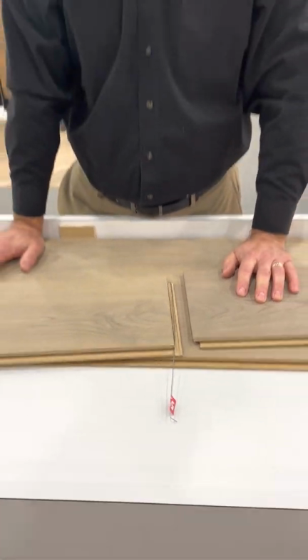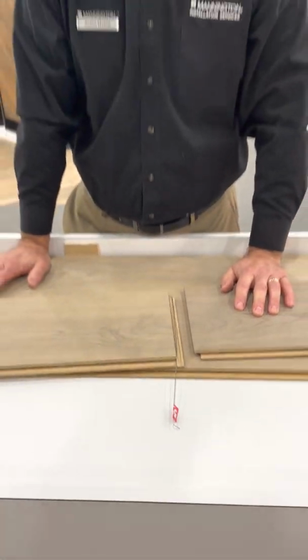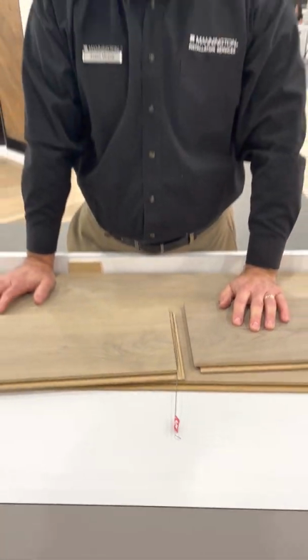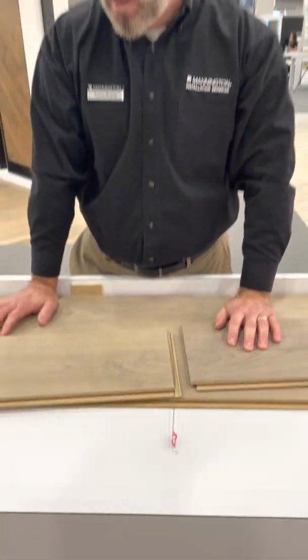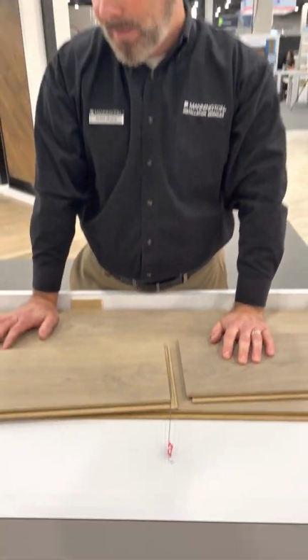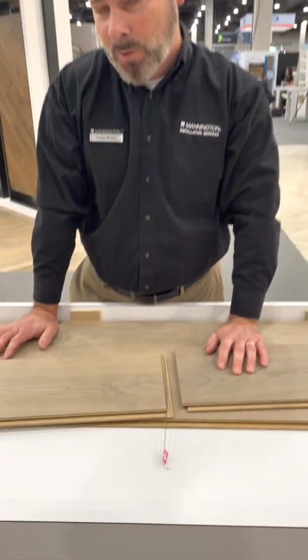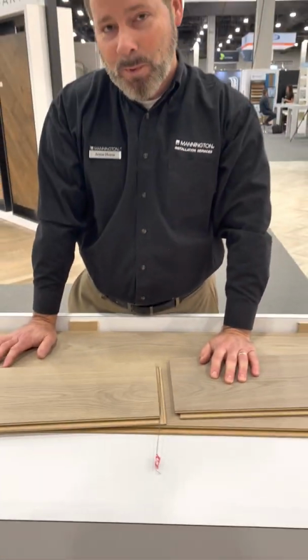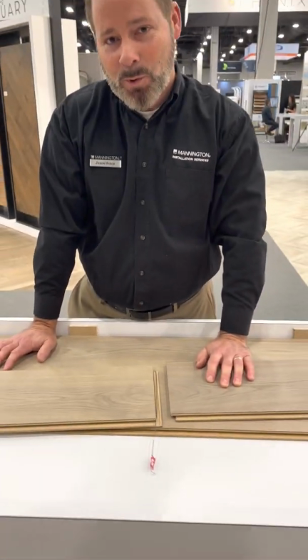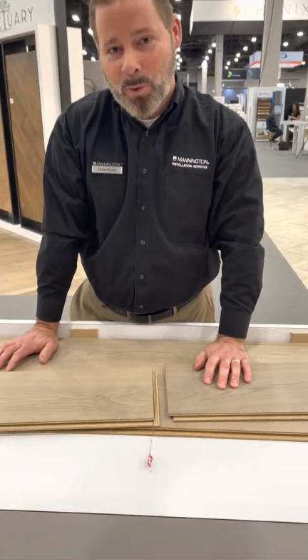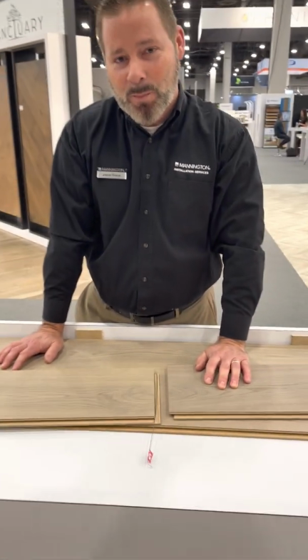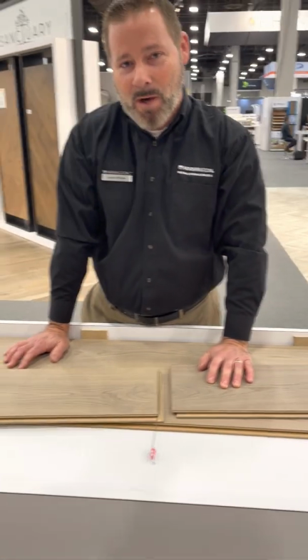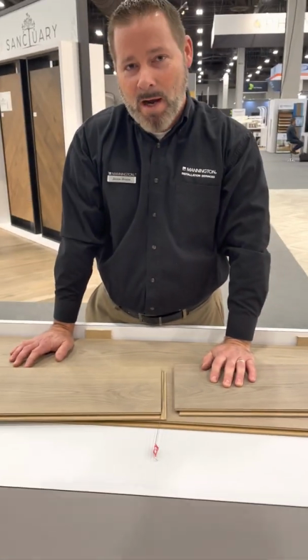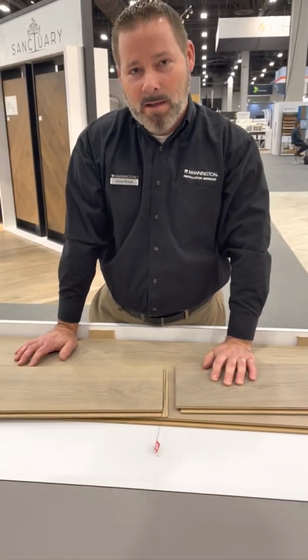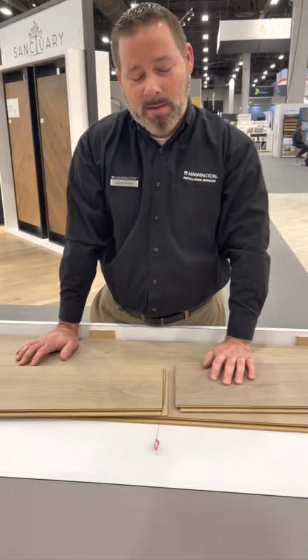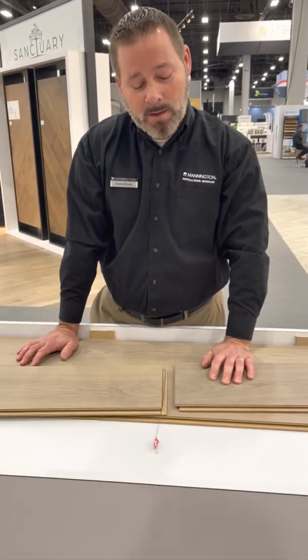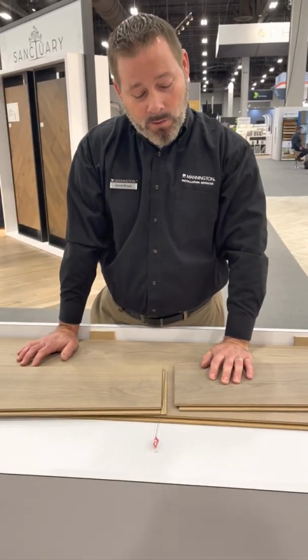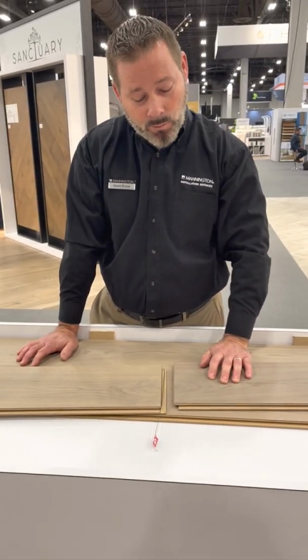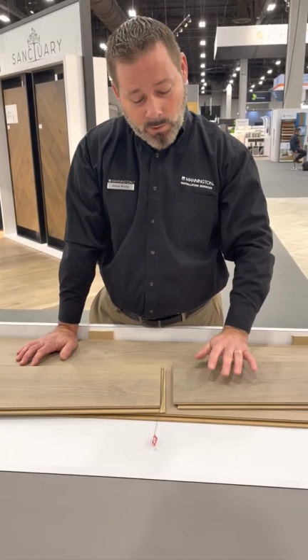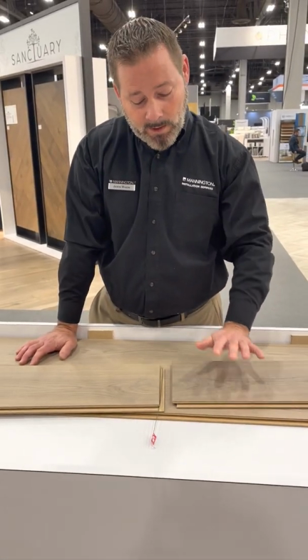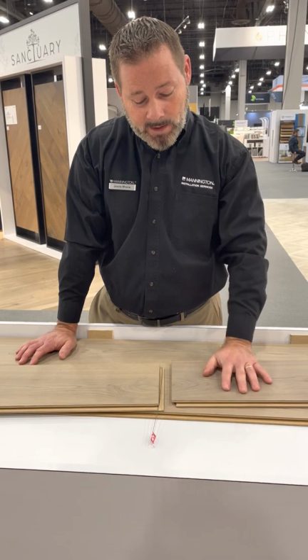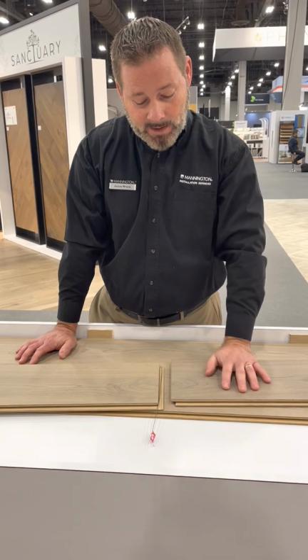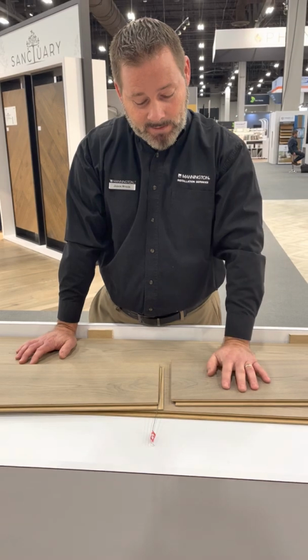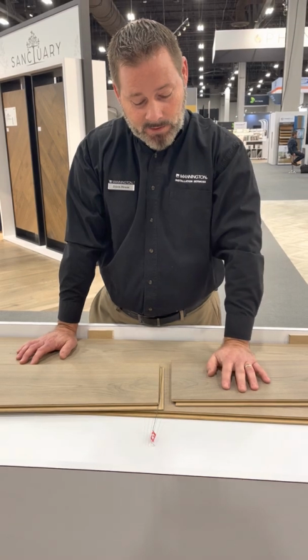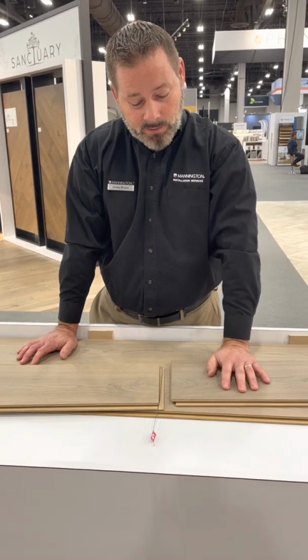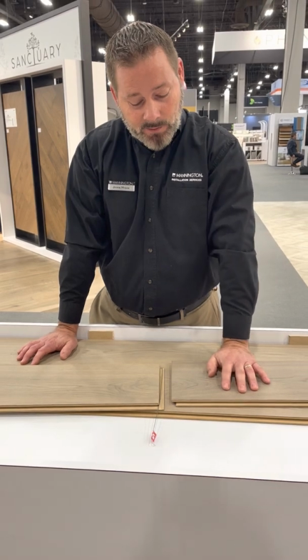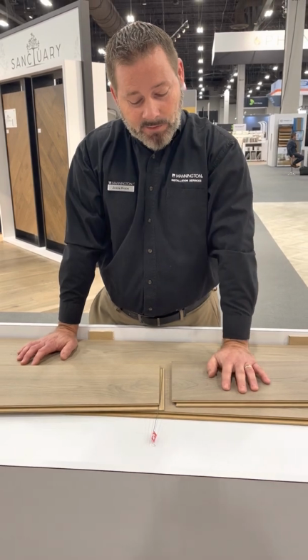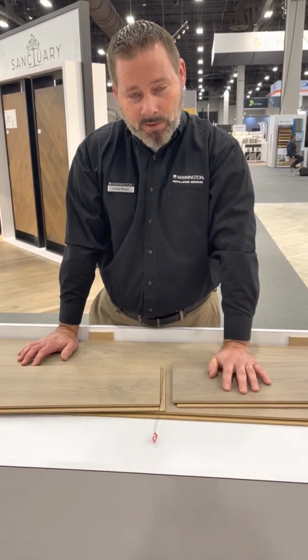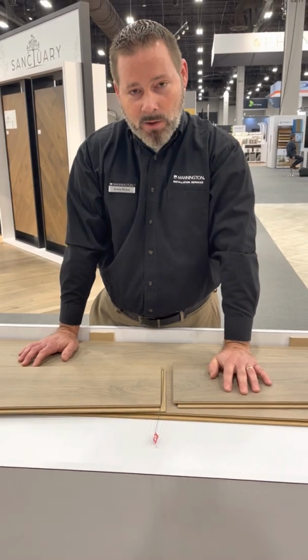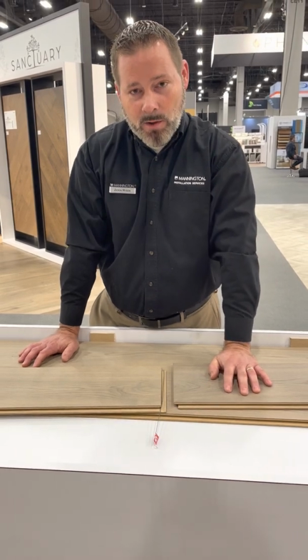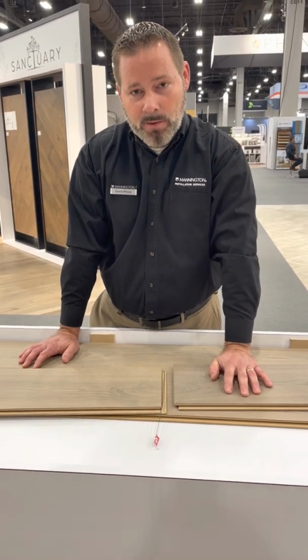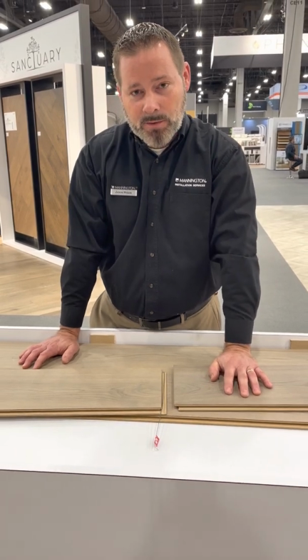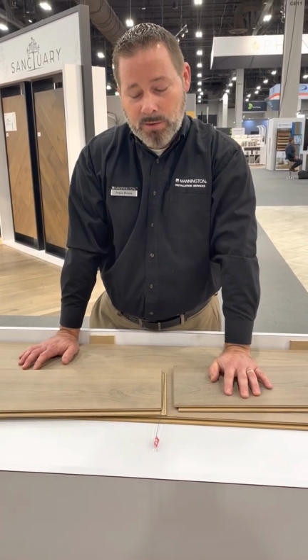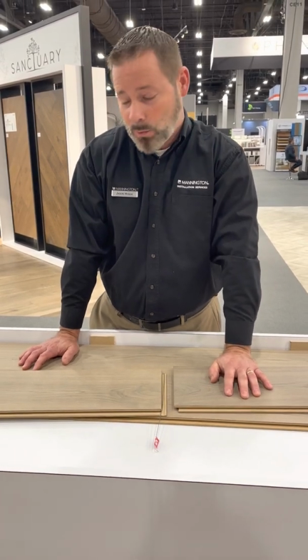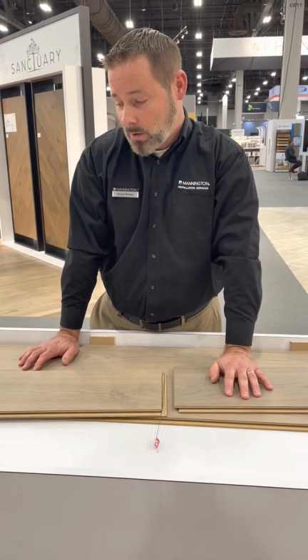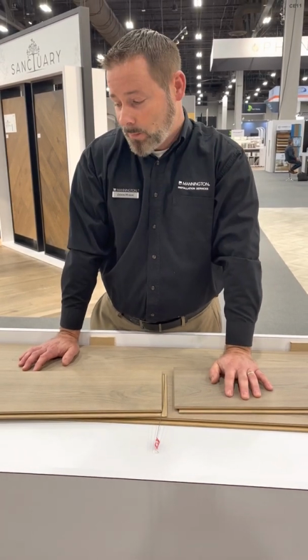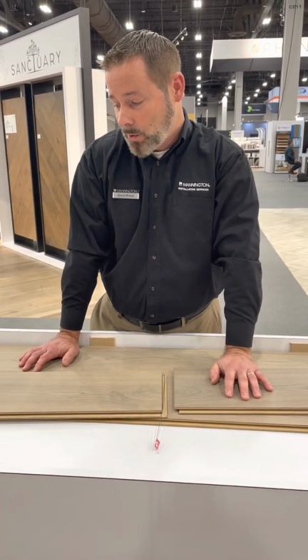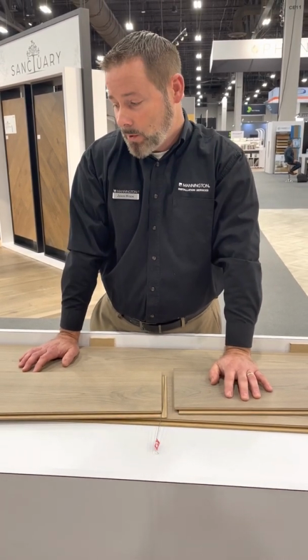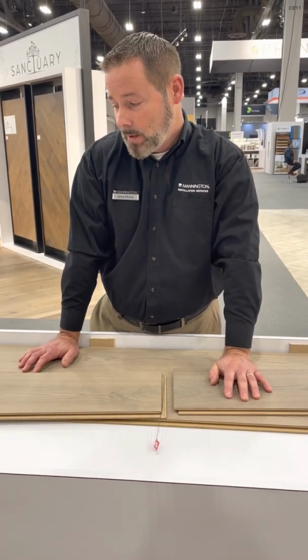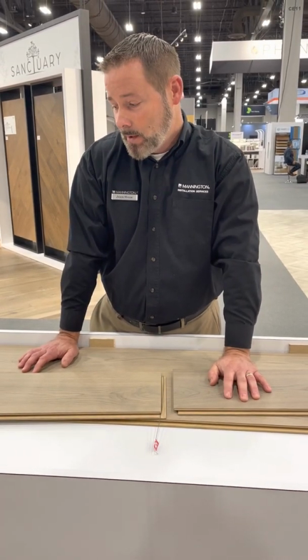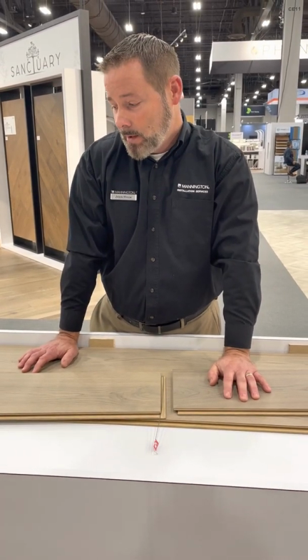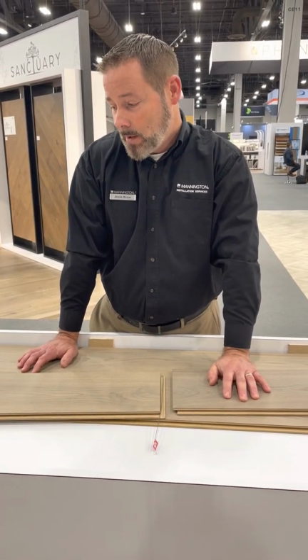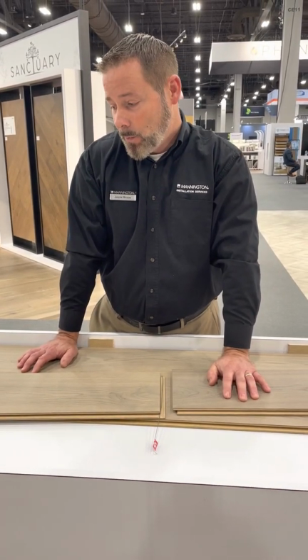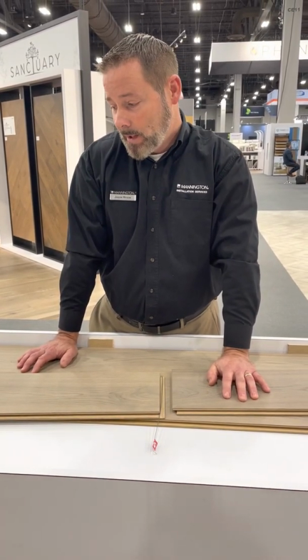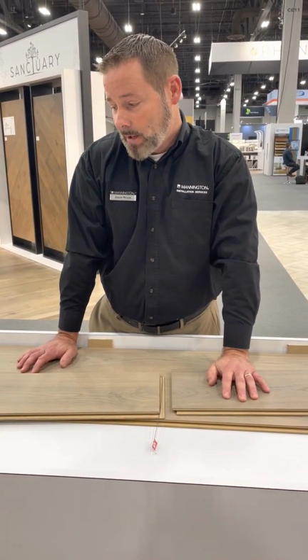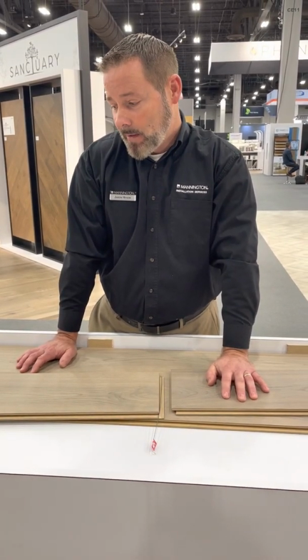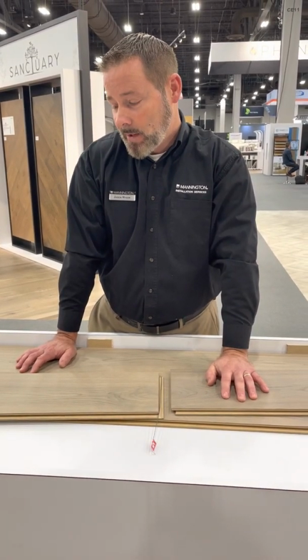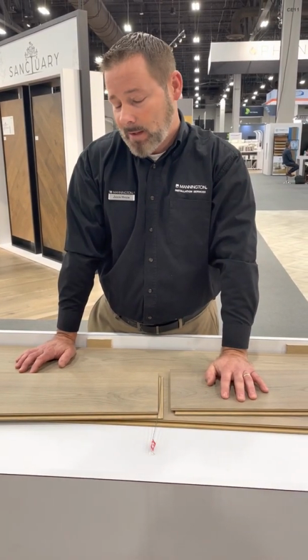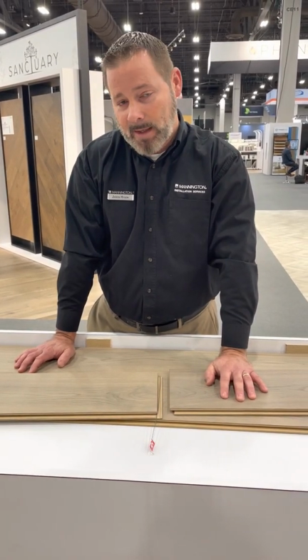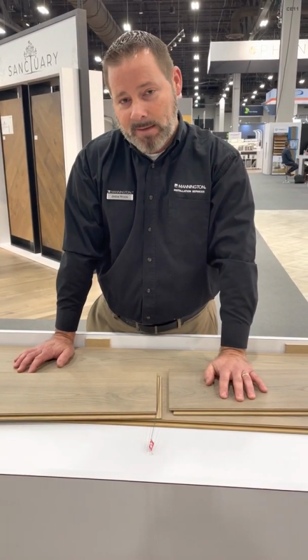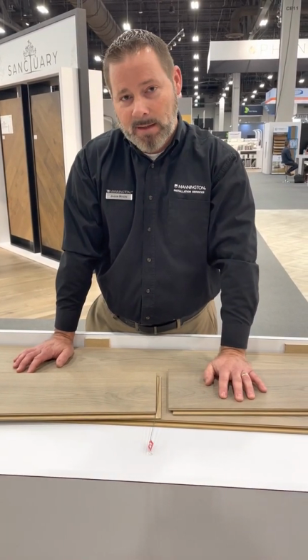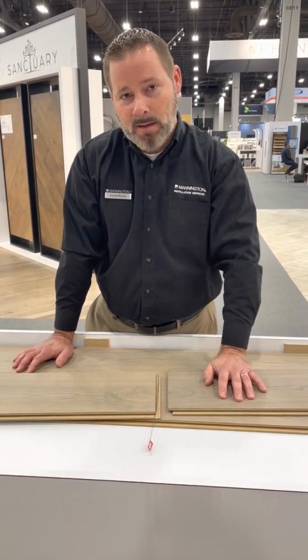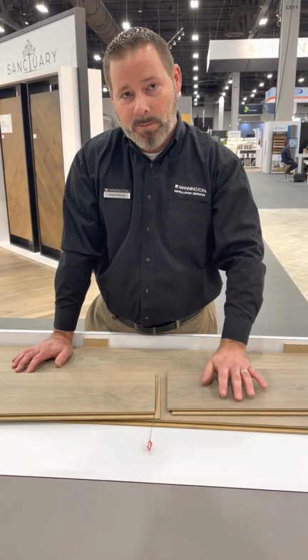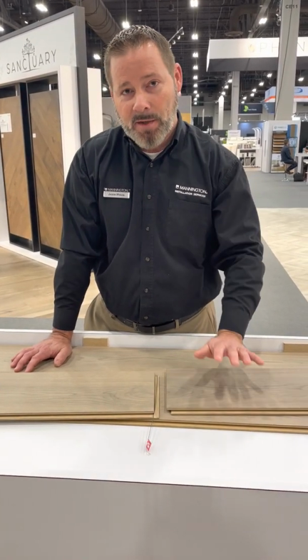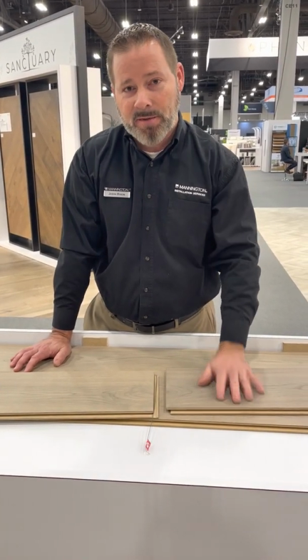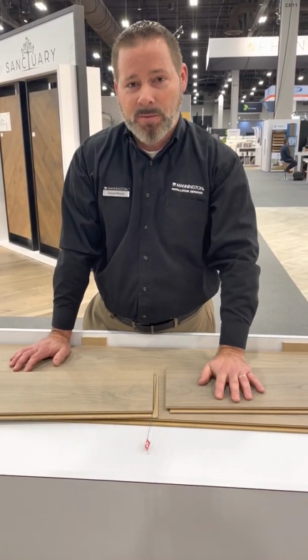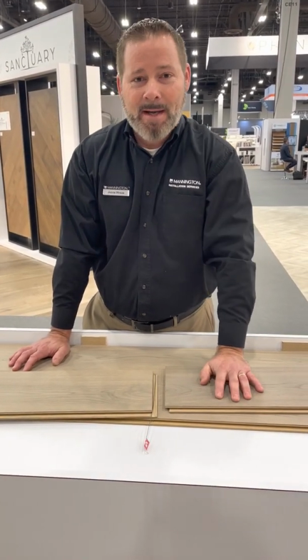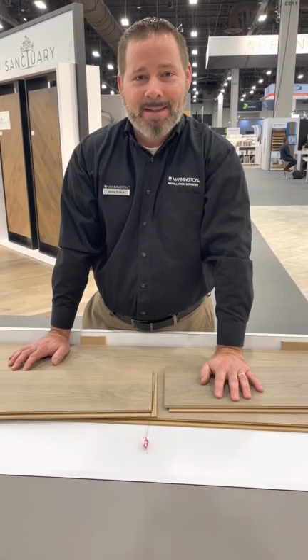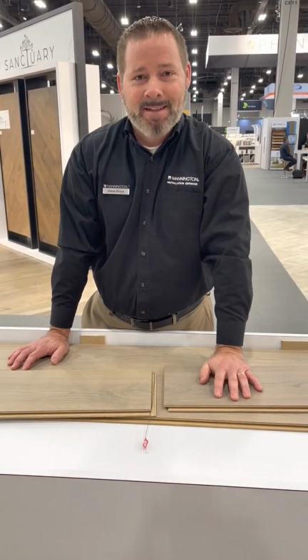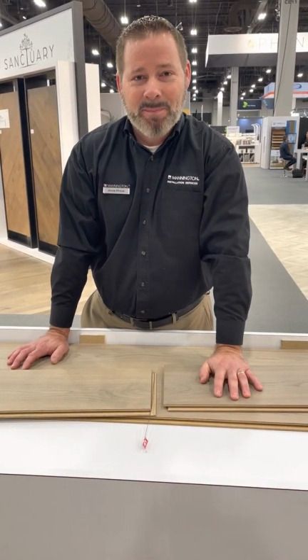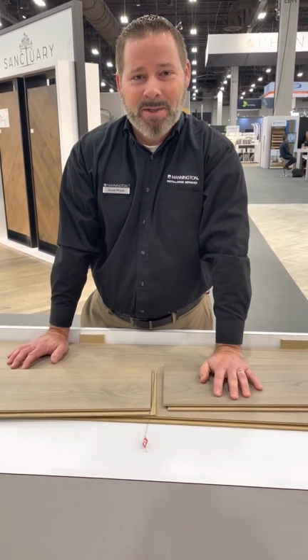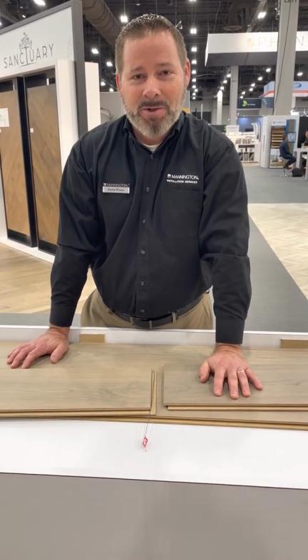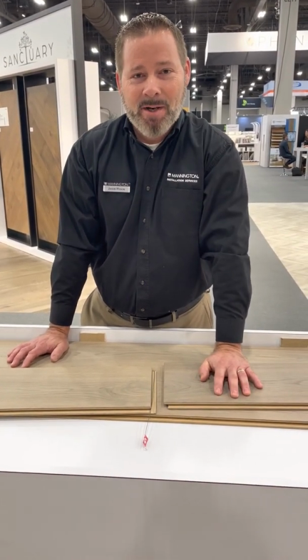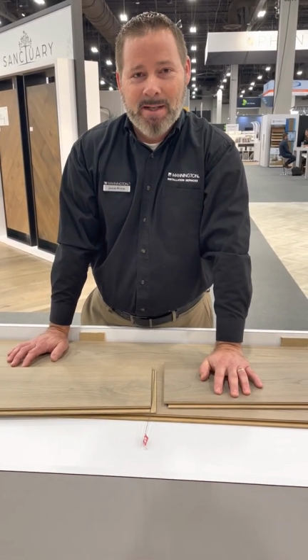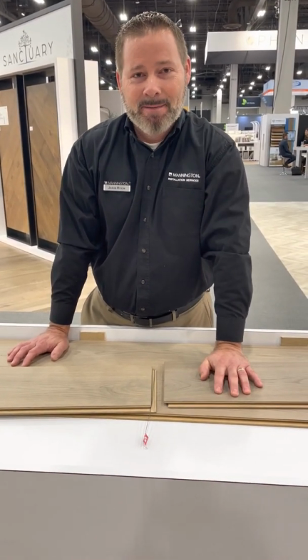It's a super cool product, really easy to install, durable. We love it. Like I said, the buzz around it has been great.